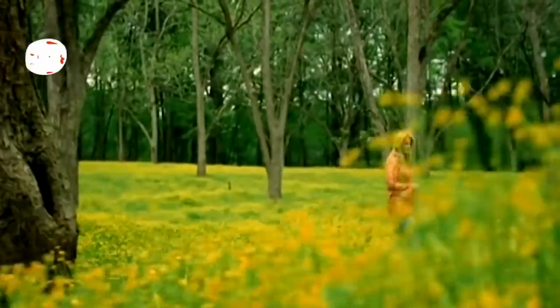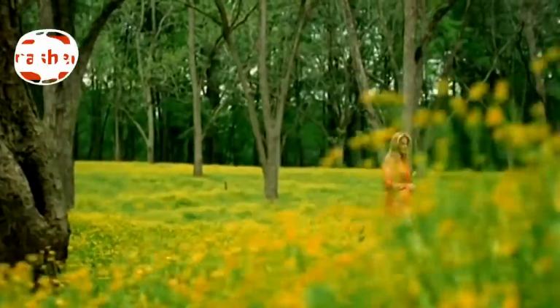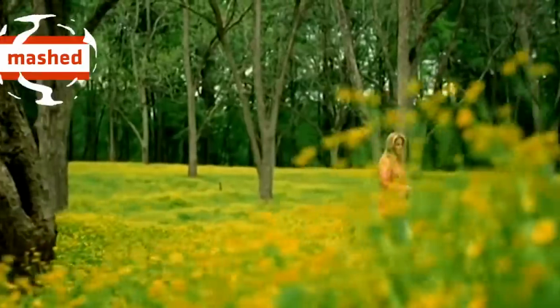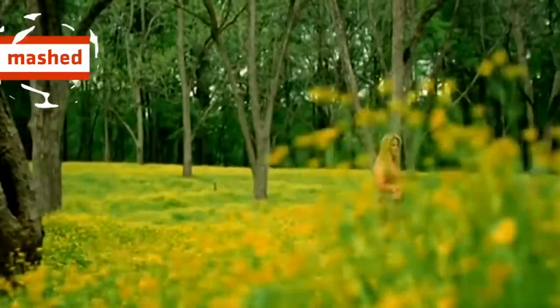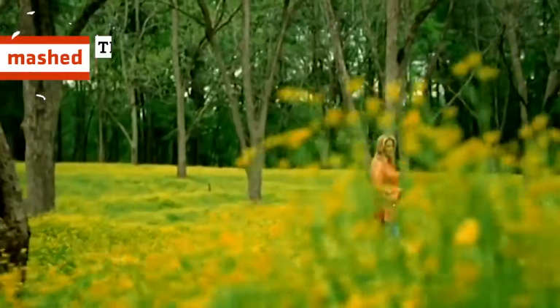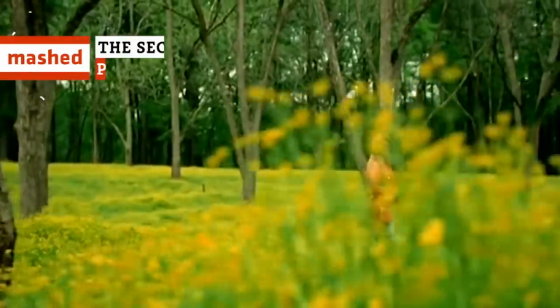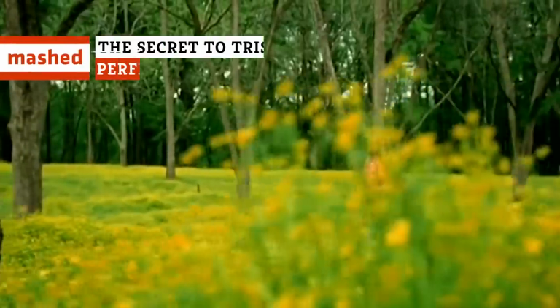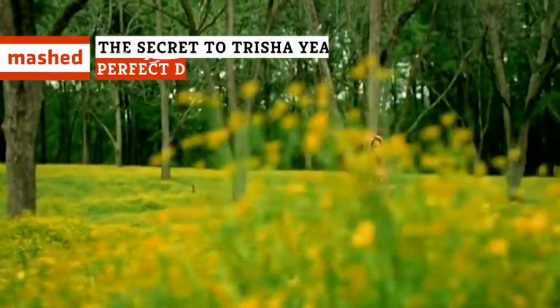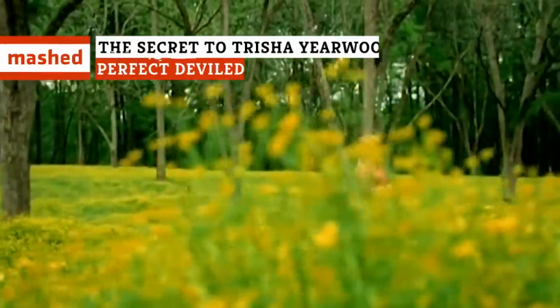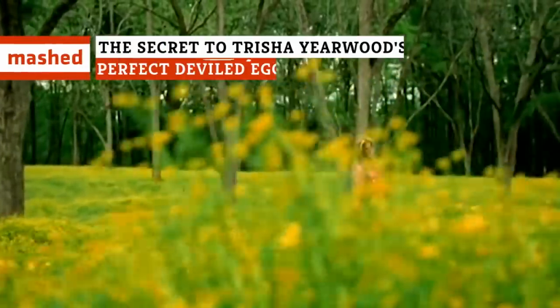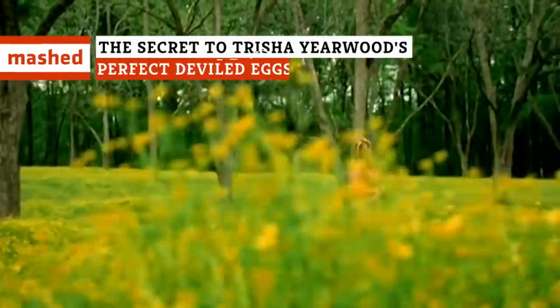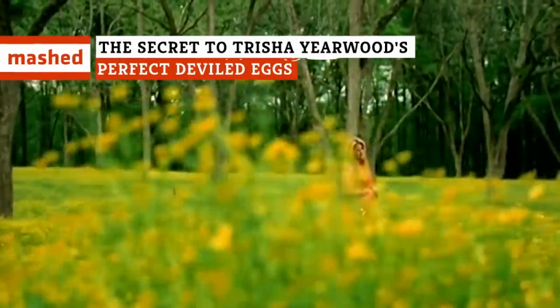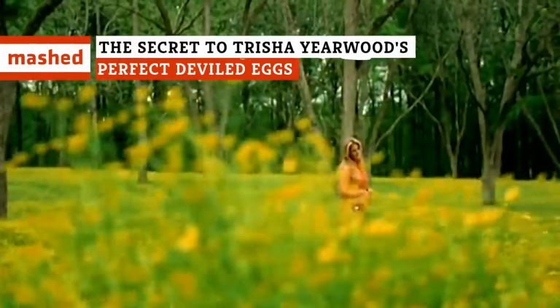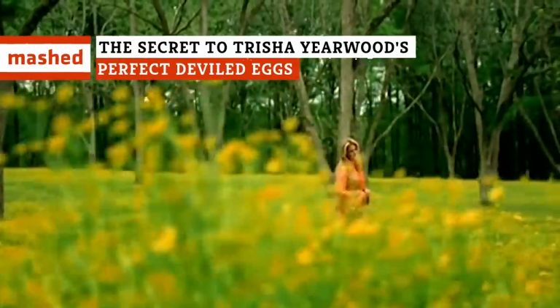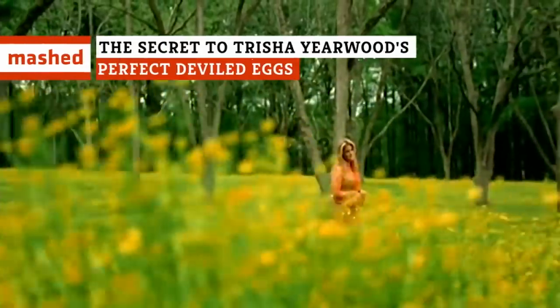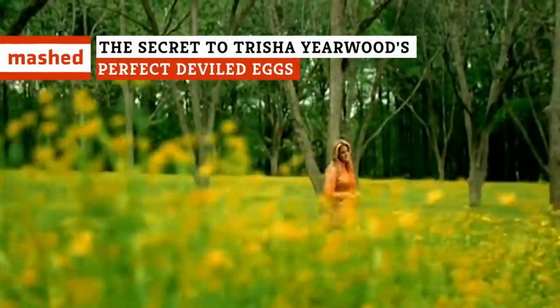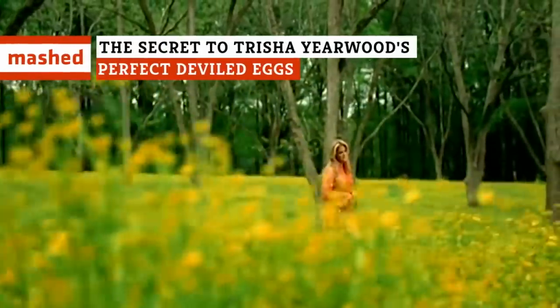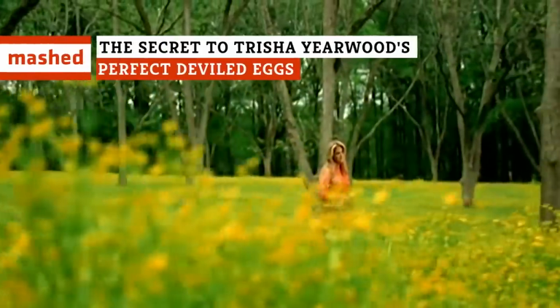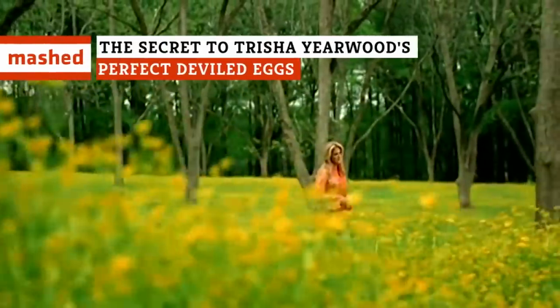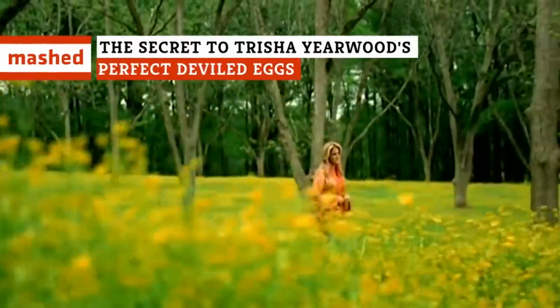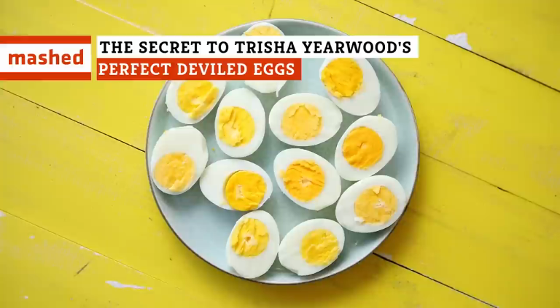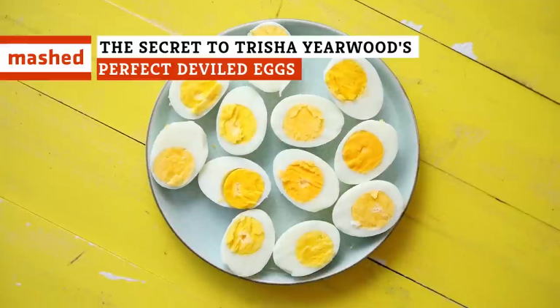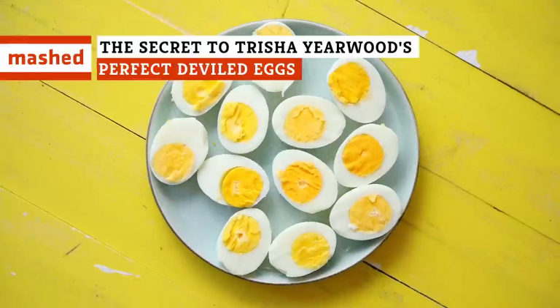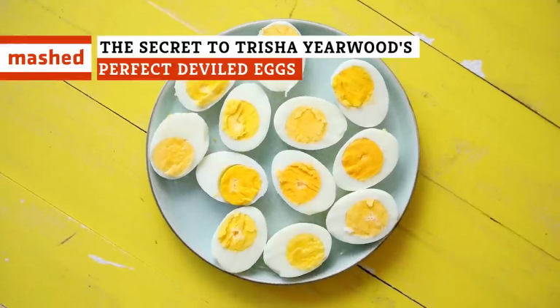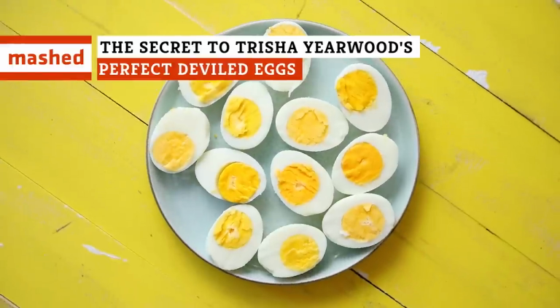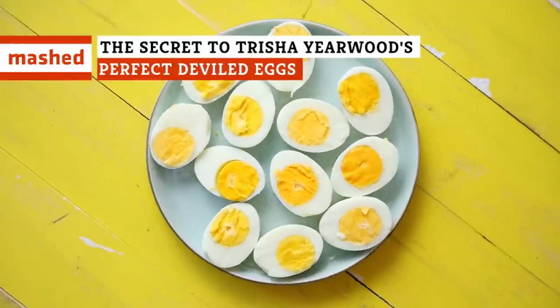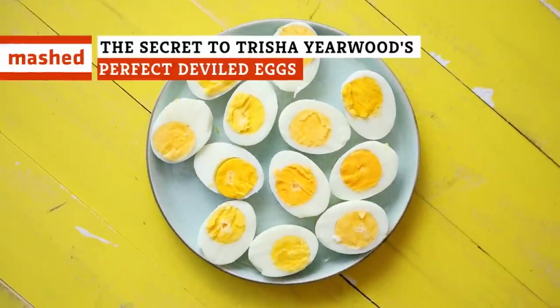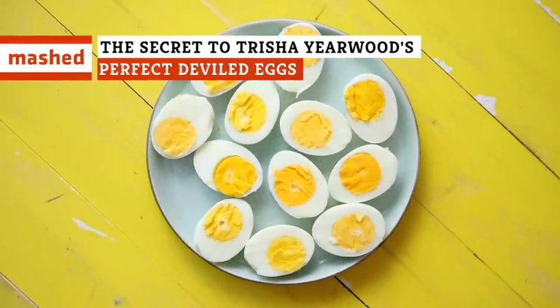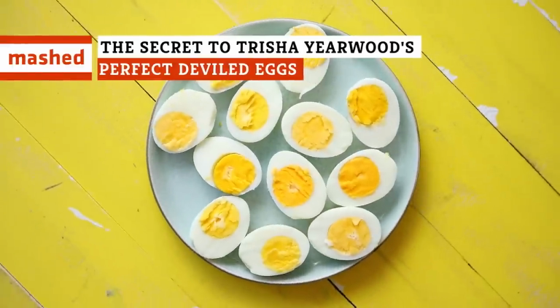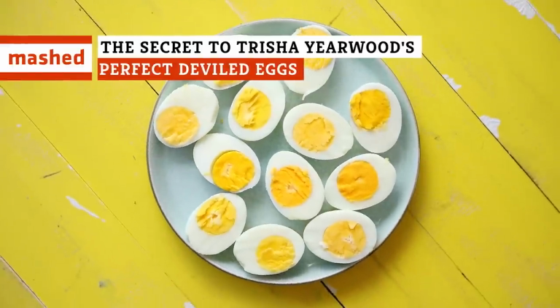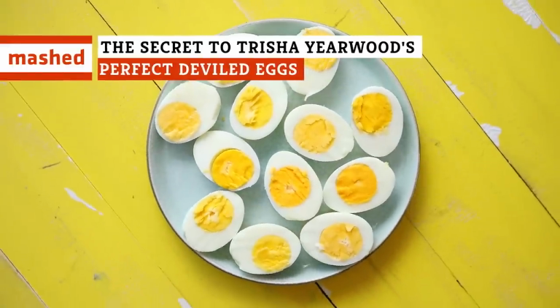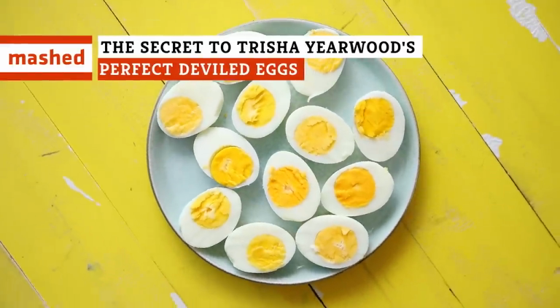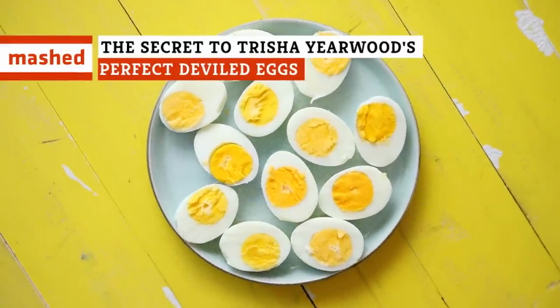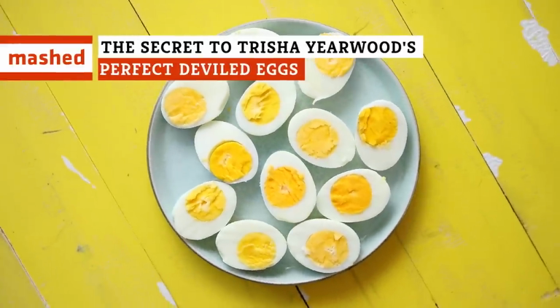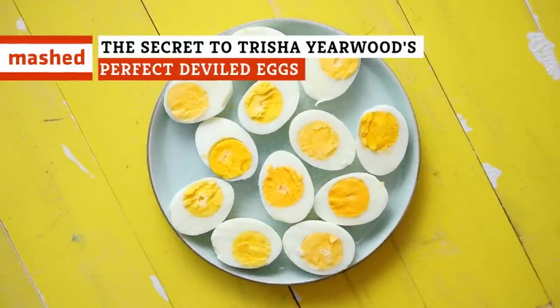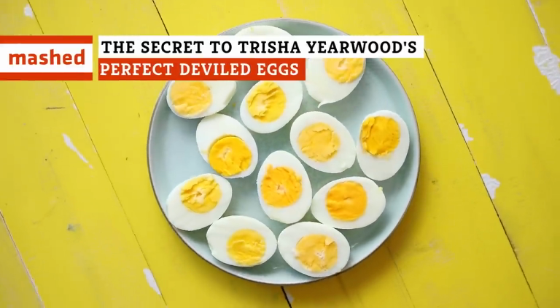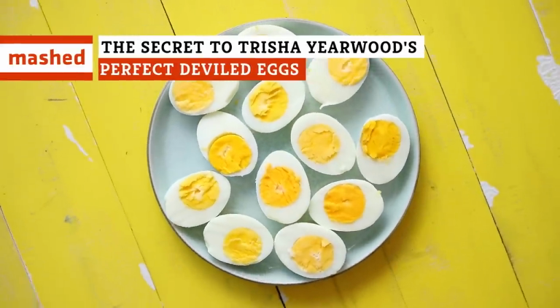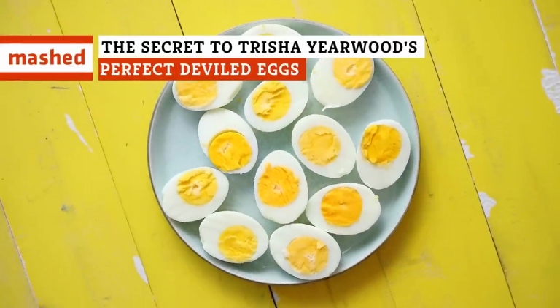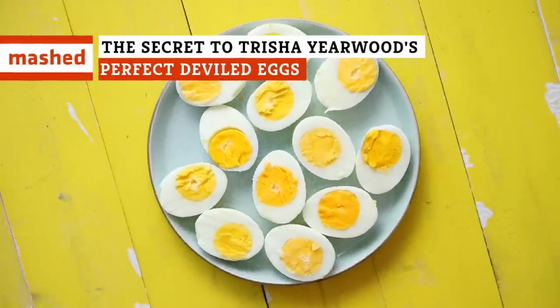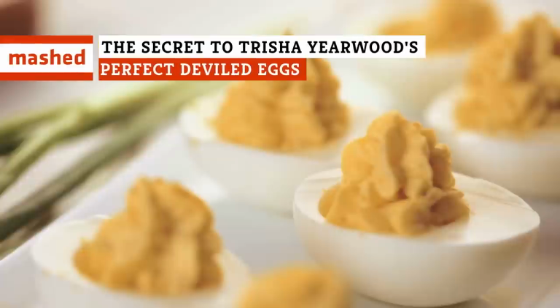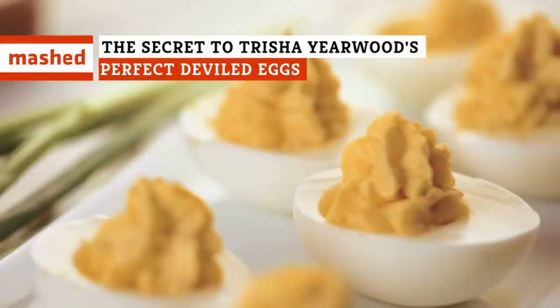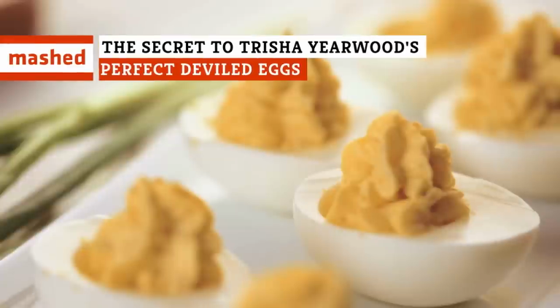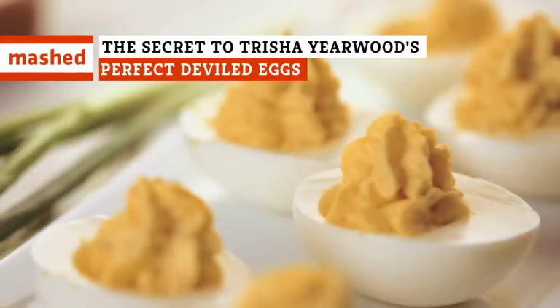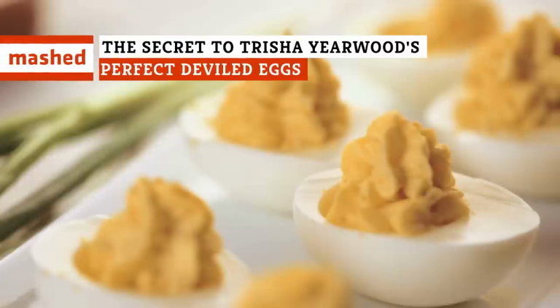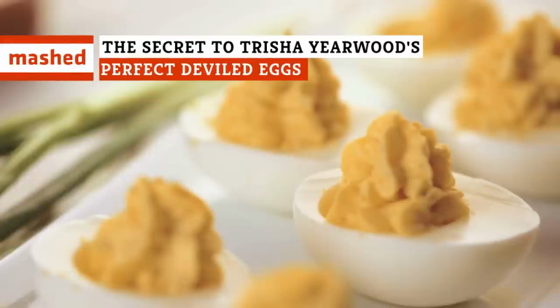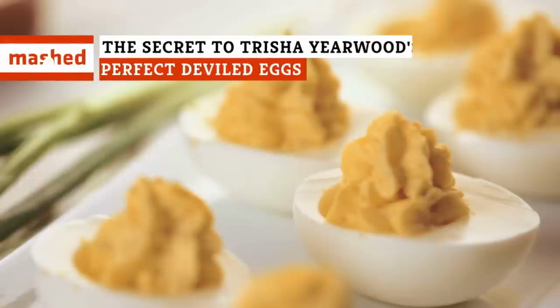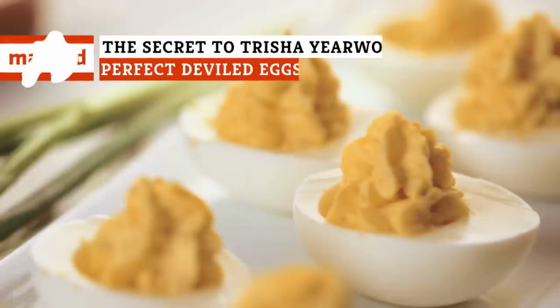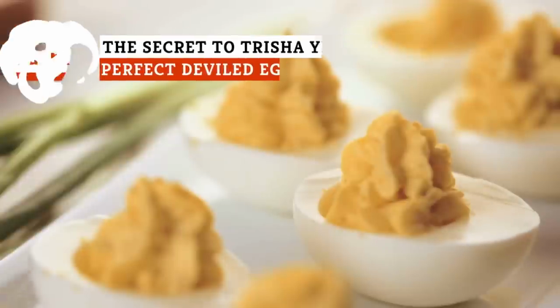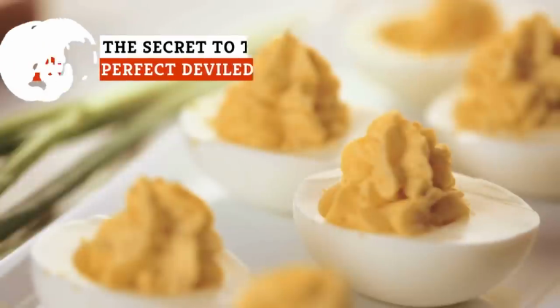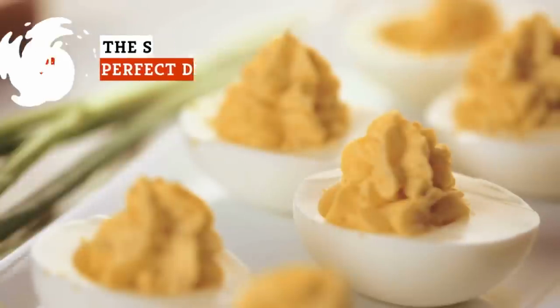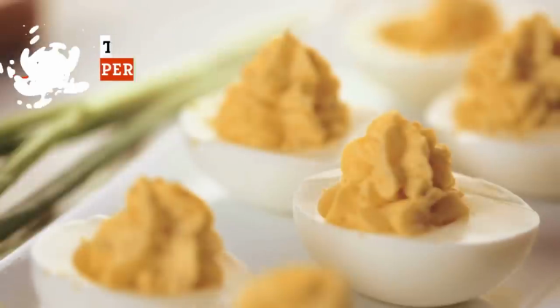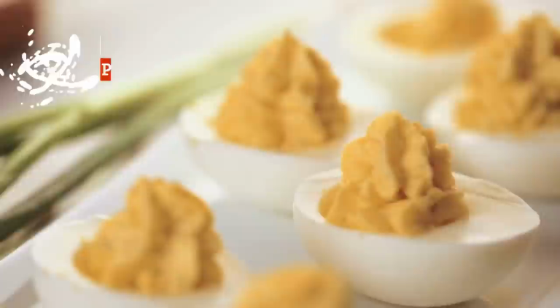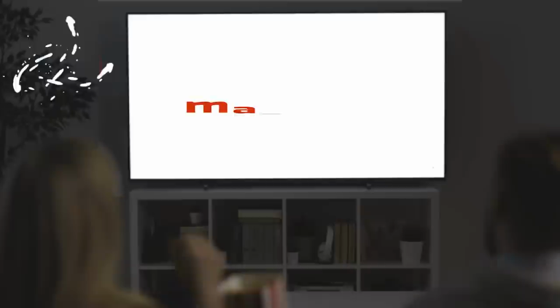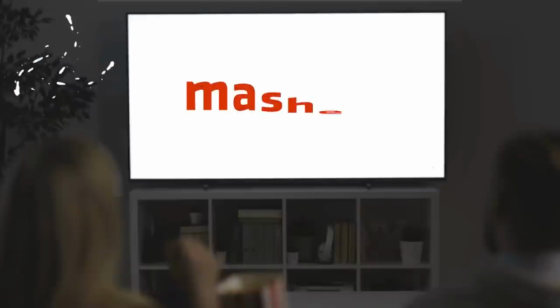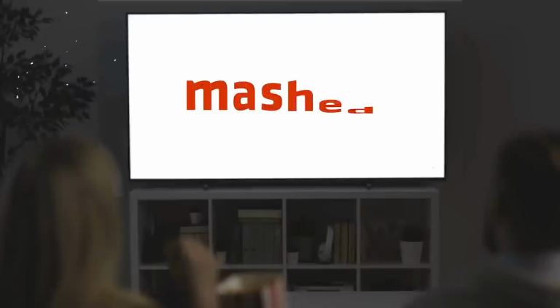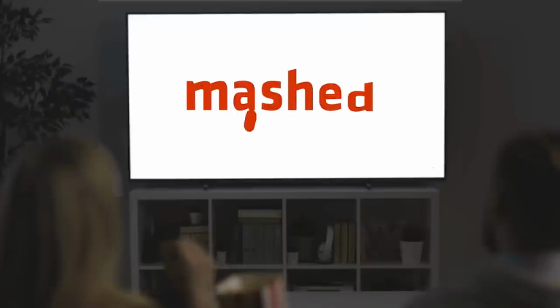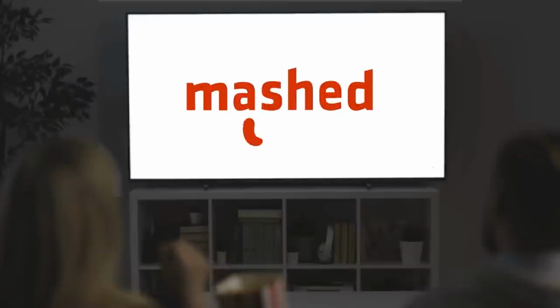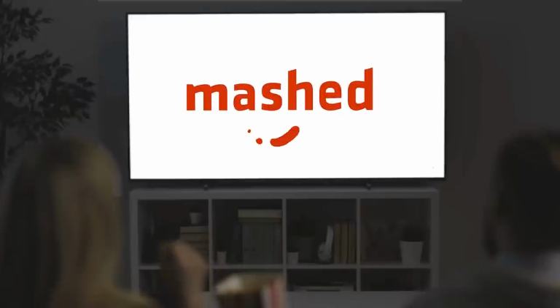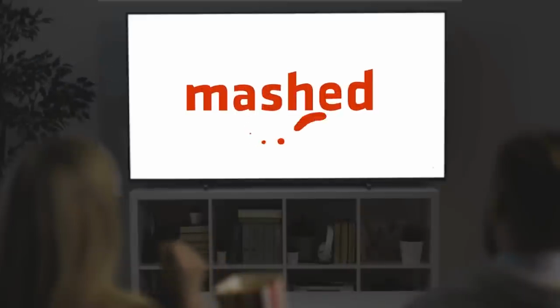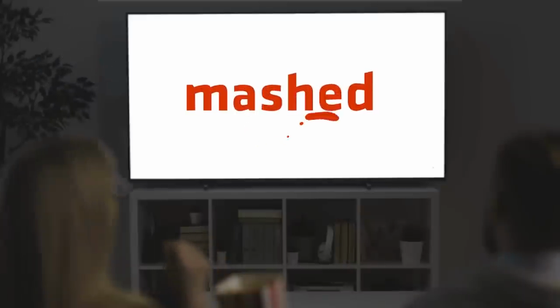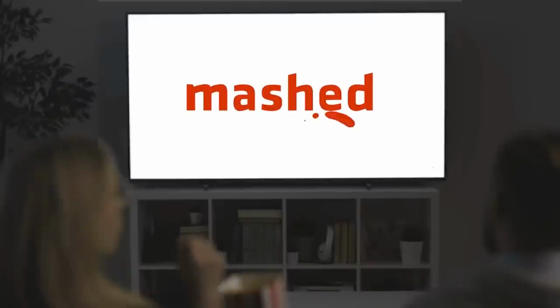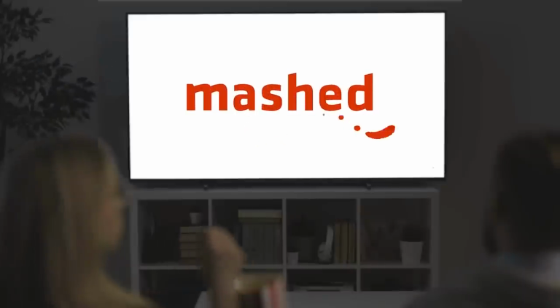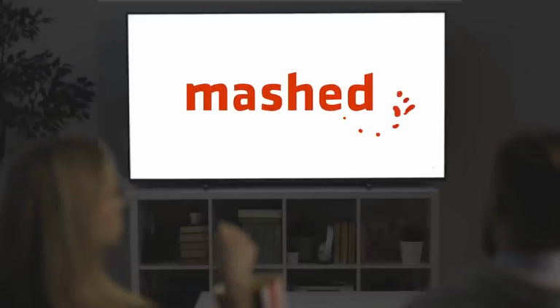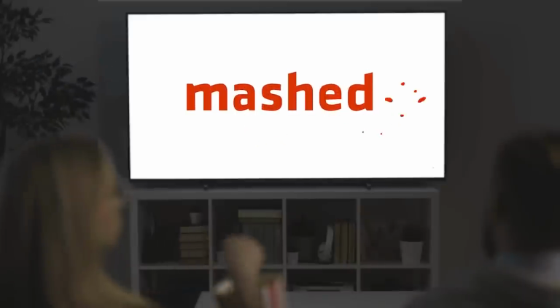Country music superstar Trisha Yearwood makes some mean deviled eggs, but what's her secret? How does she get them so perfect? Keep watching to find out.